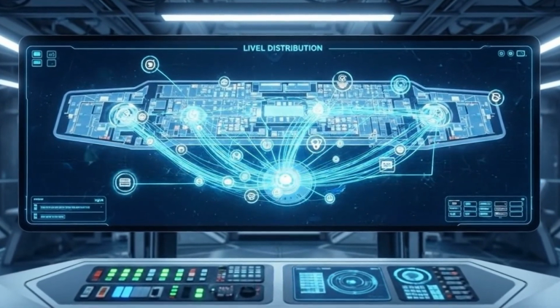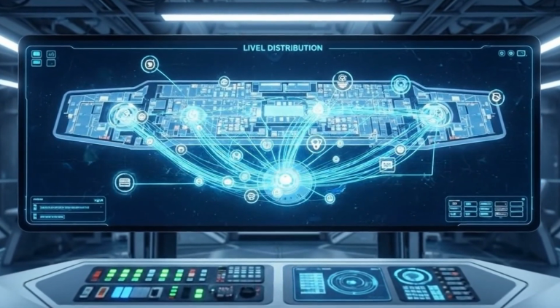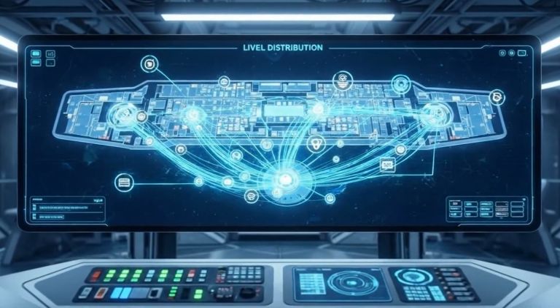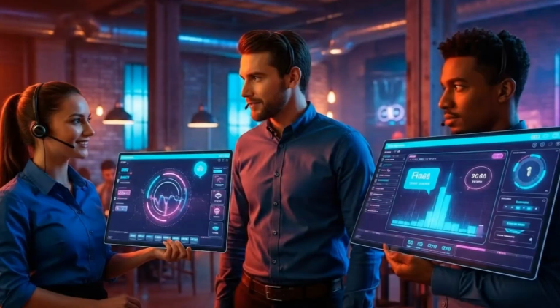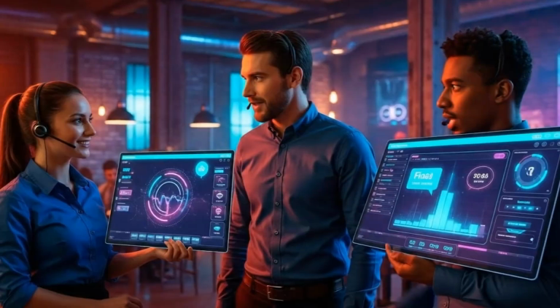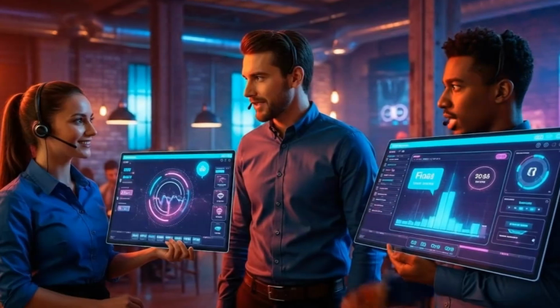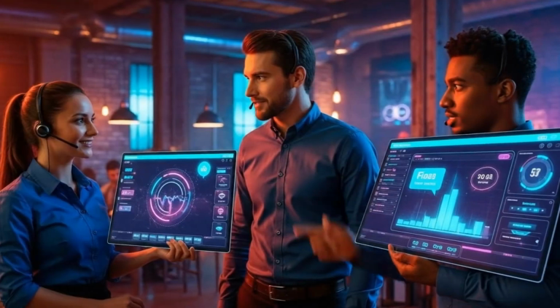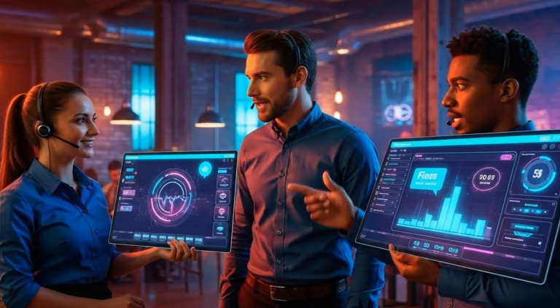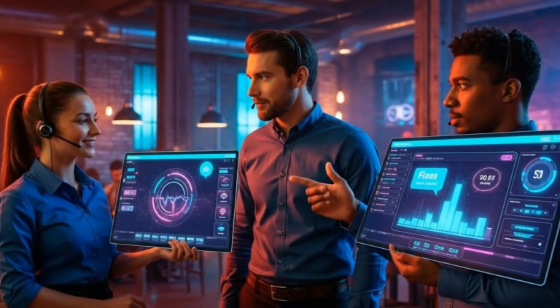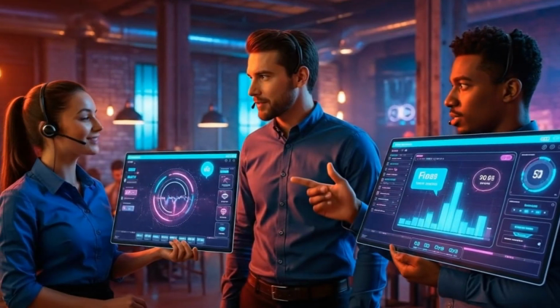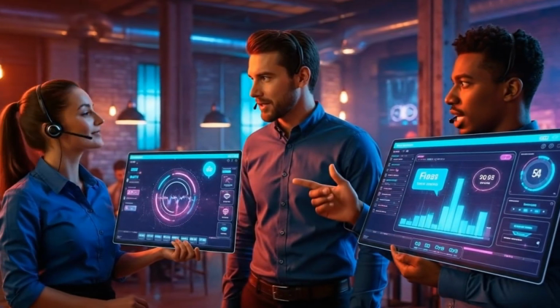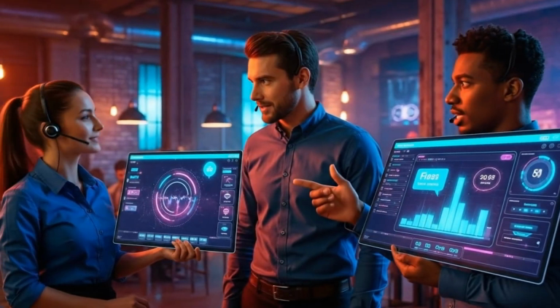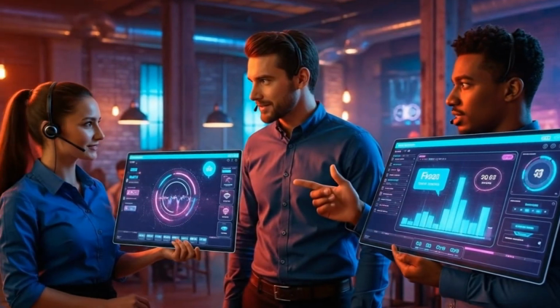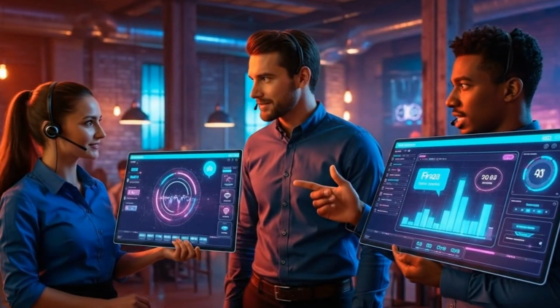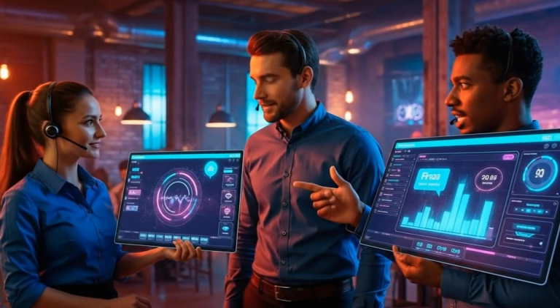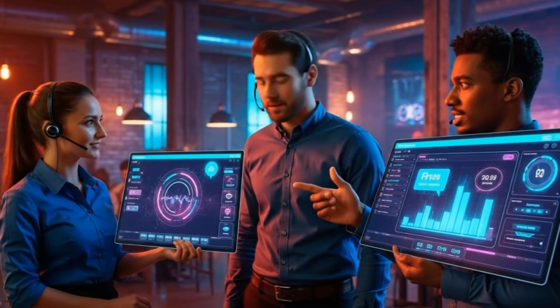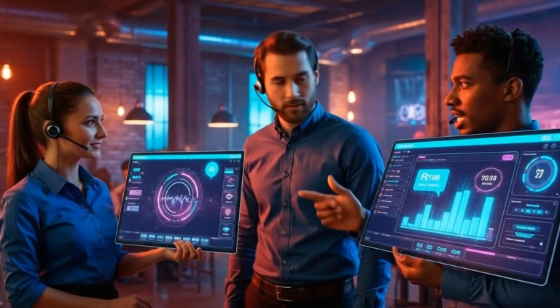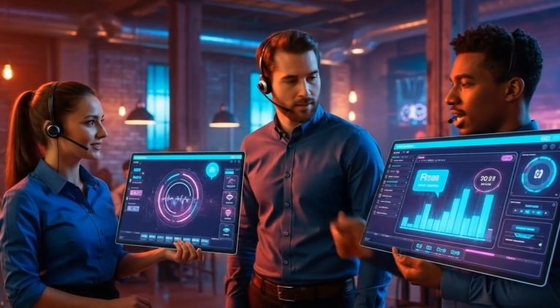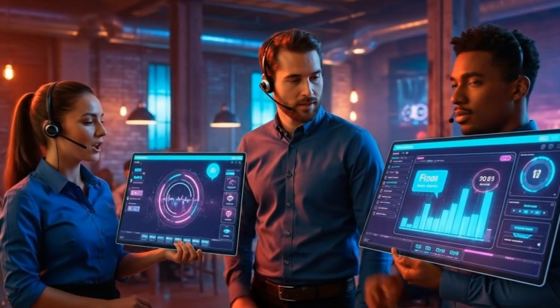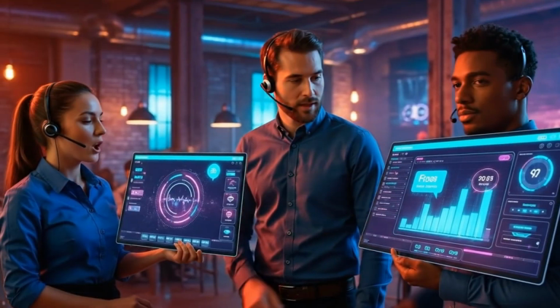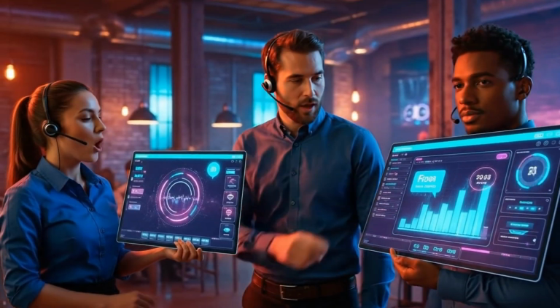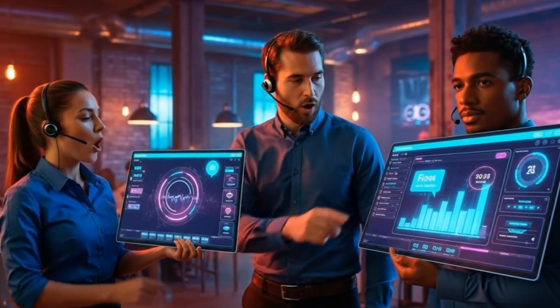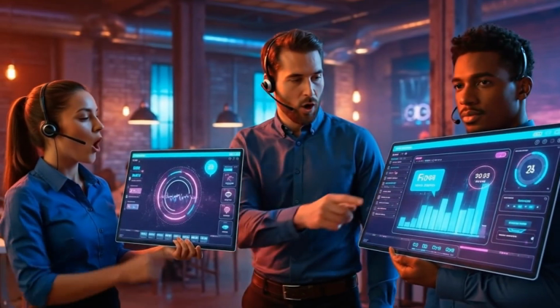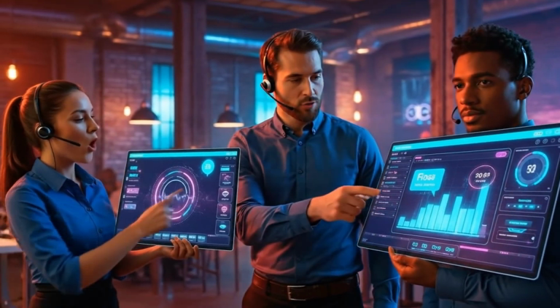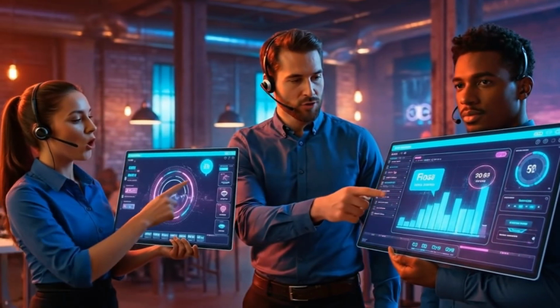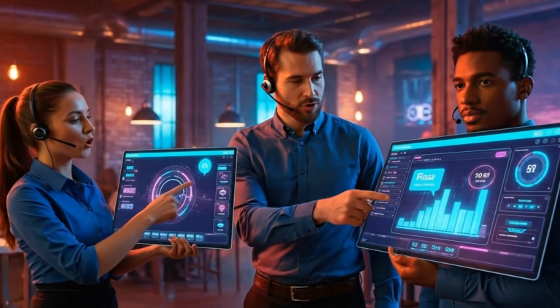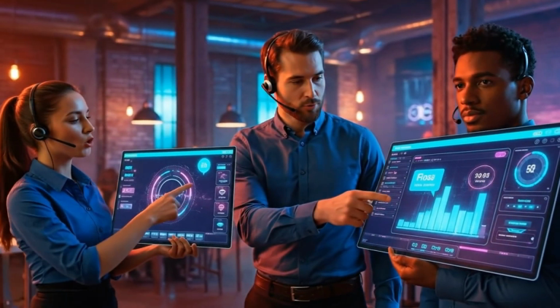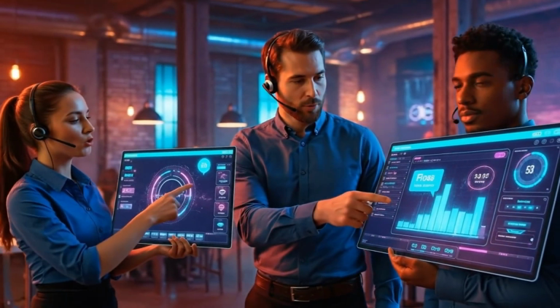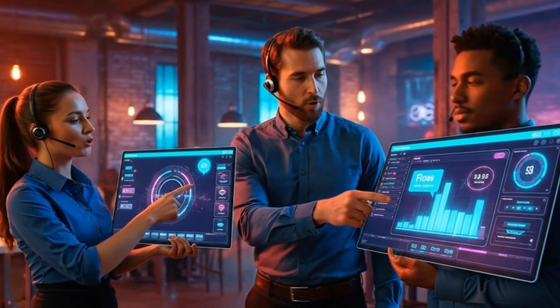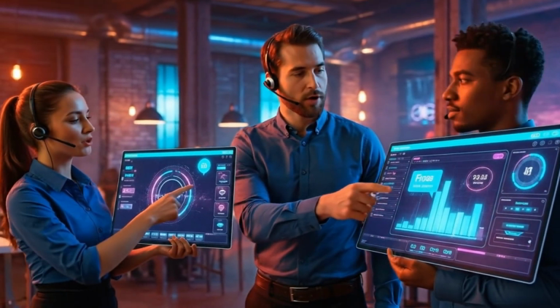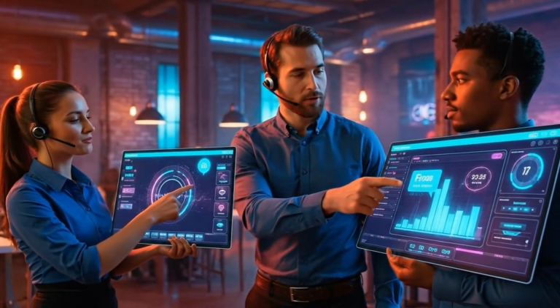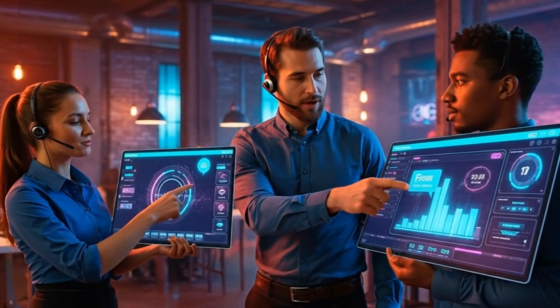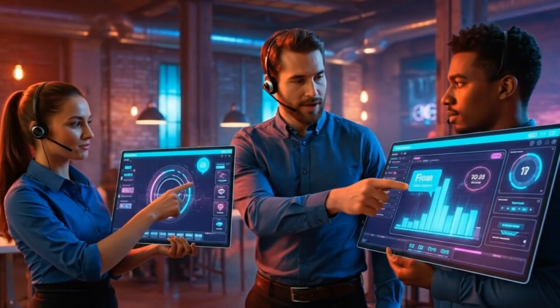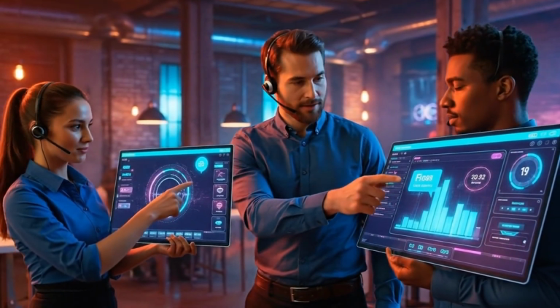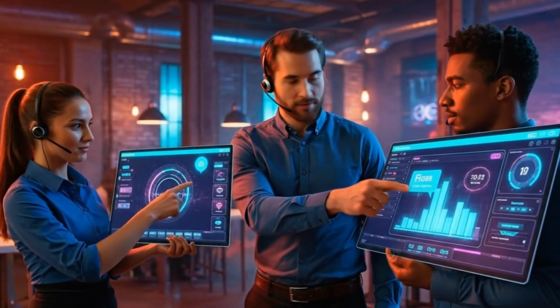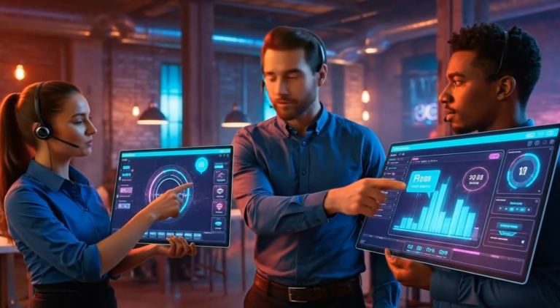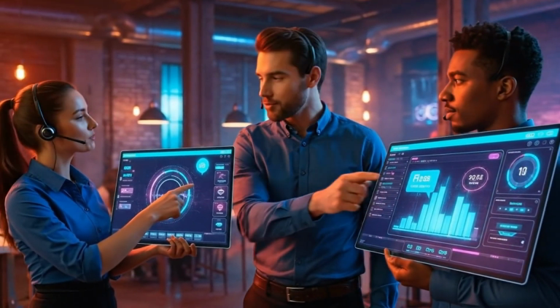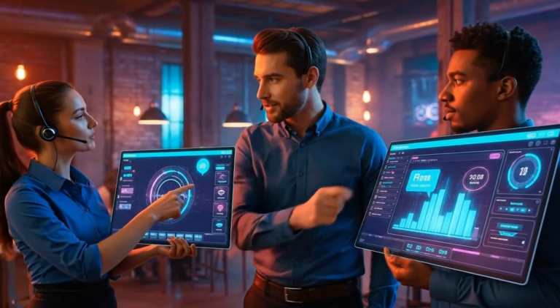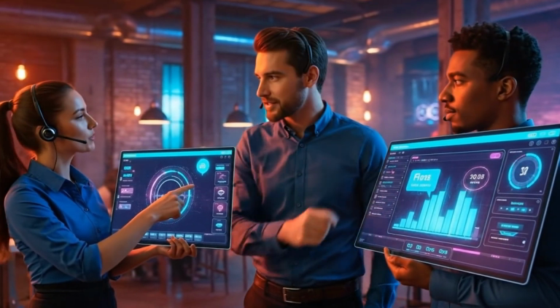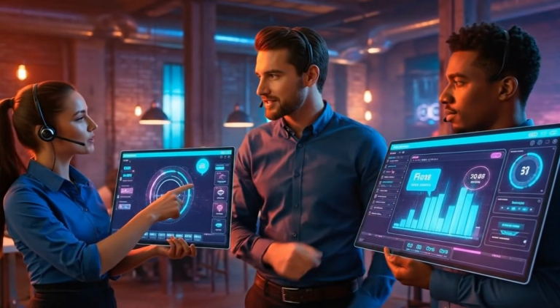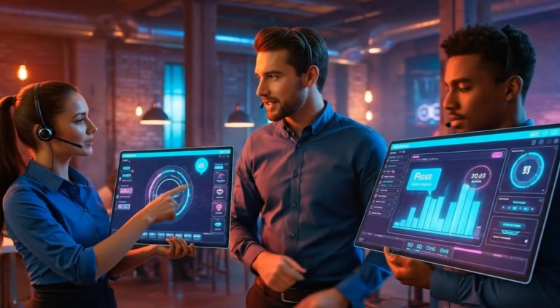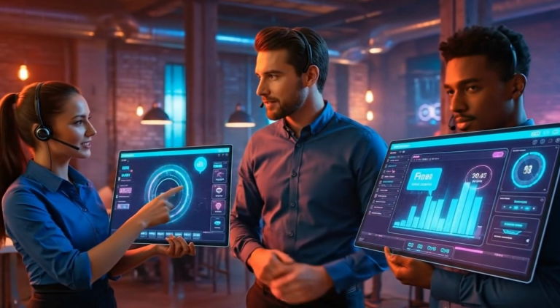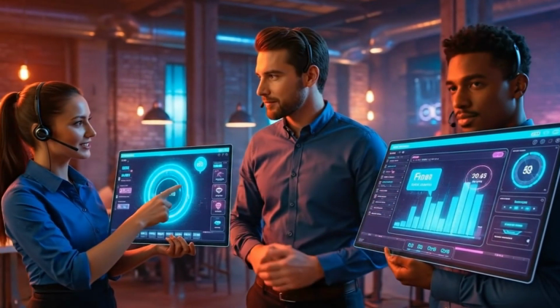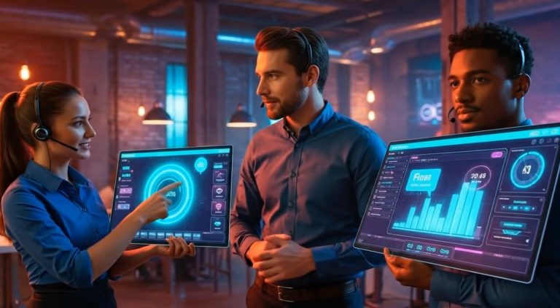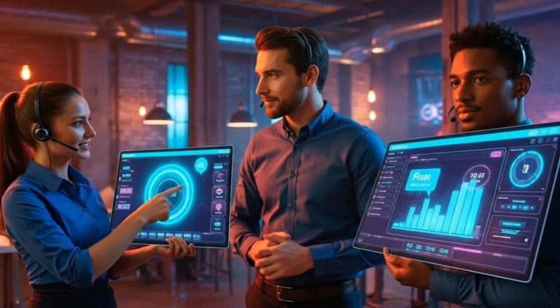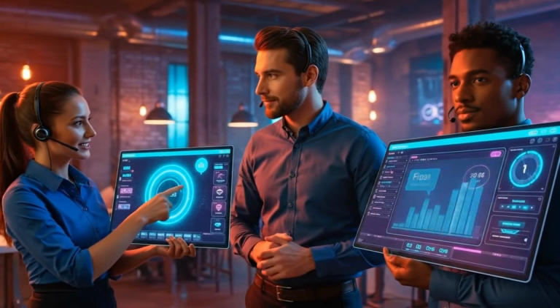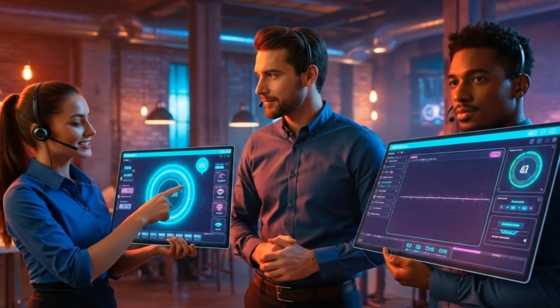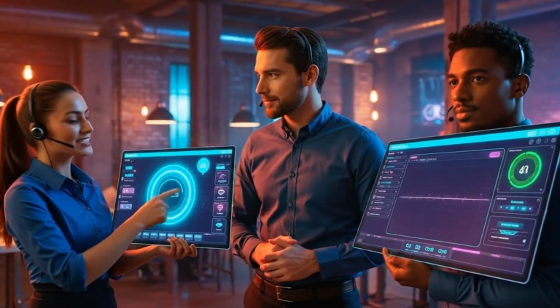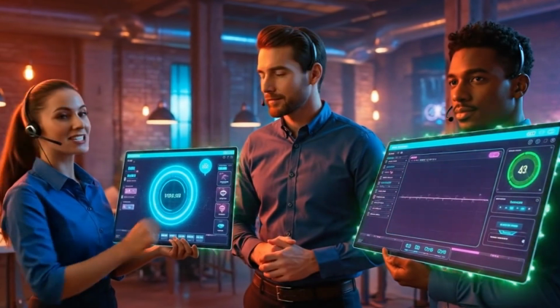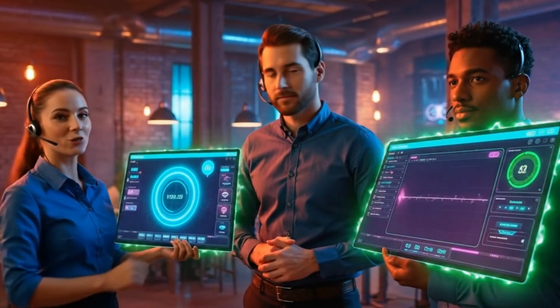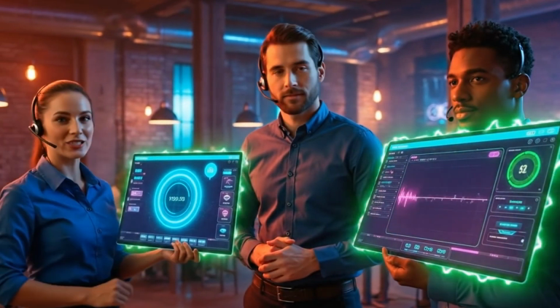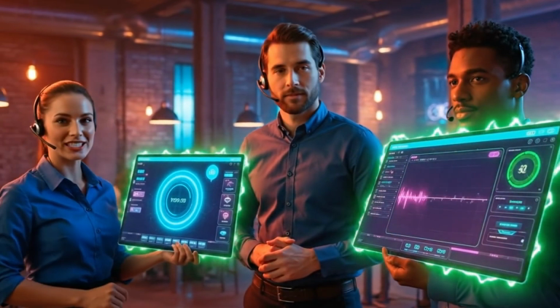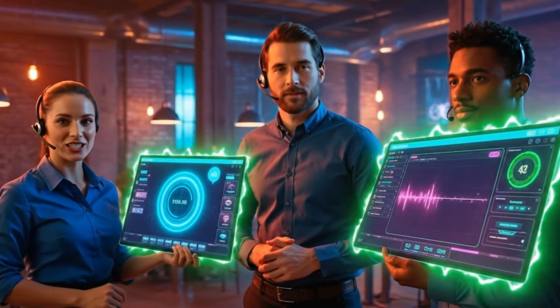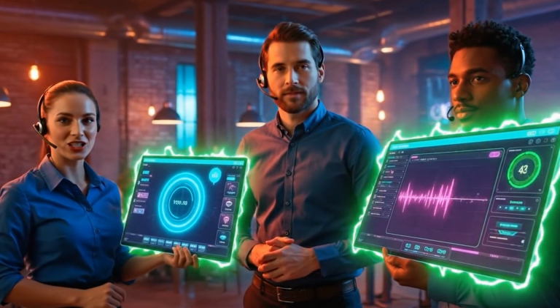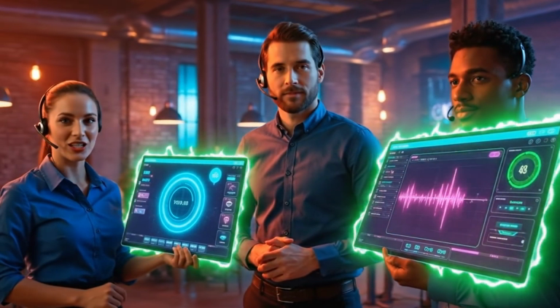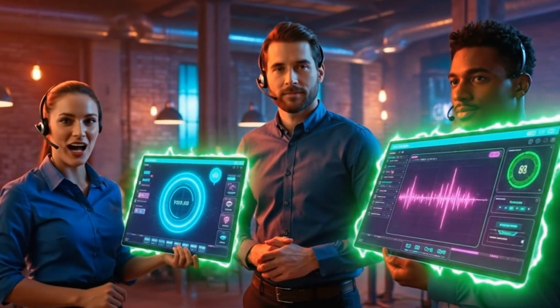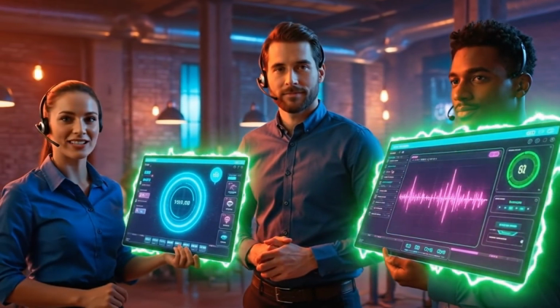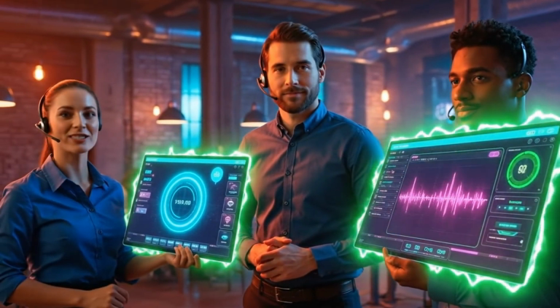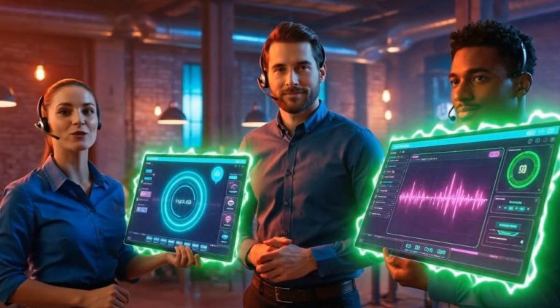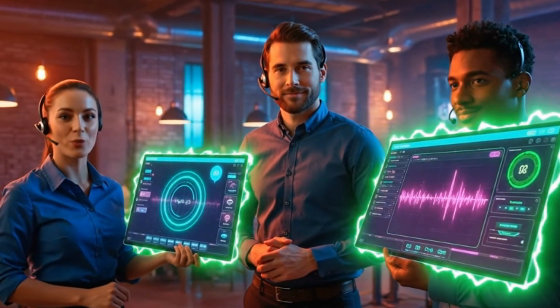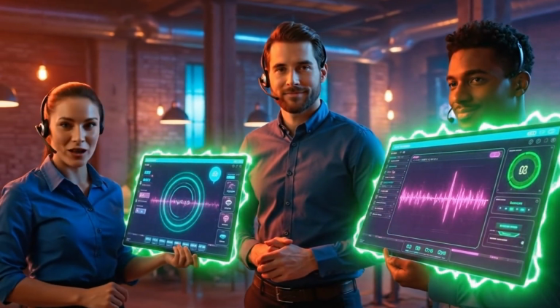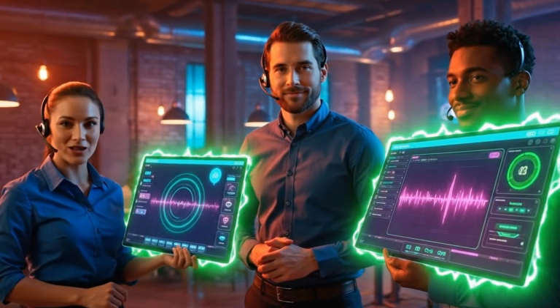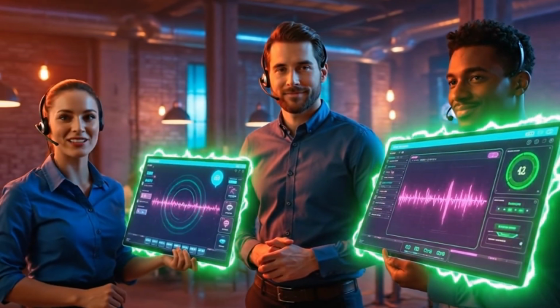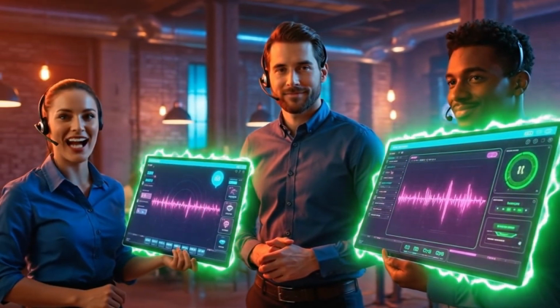Final timing check — status now. All zones reporting green, pushing the sequence. Synchronization locked, we are live.